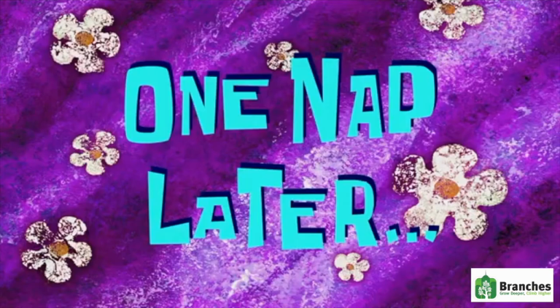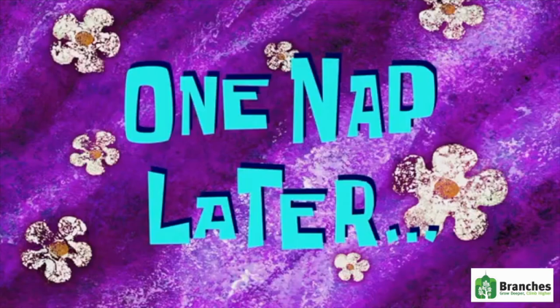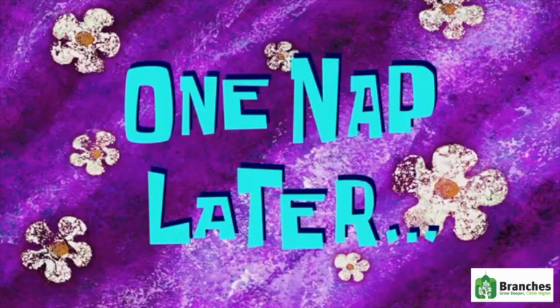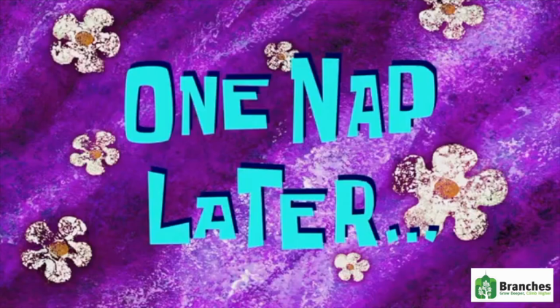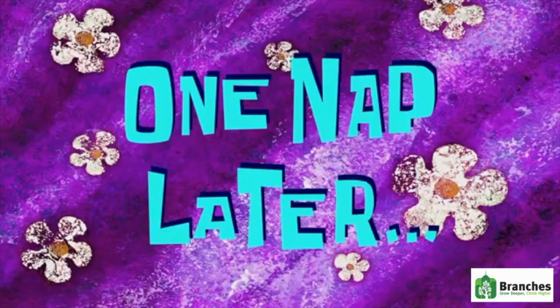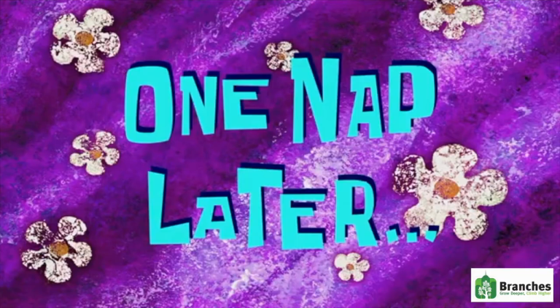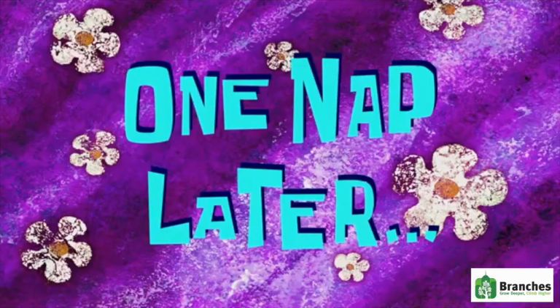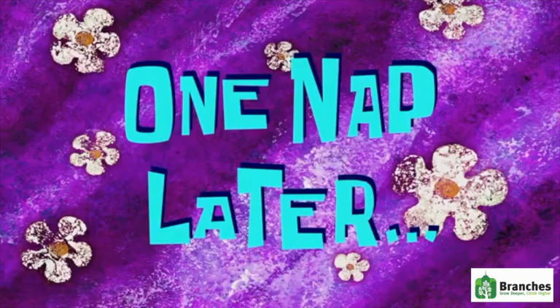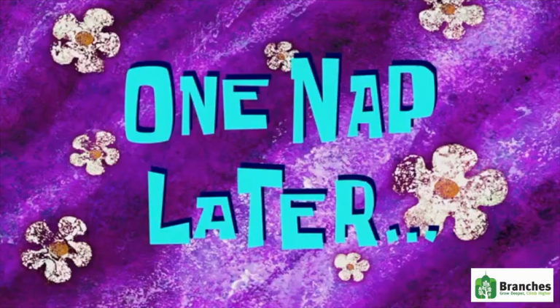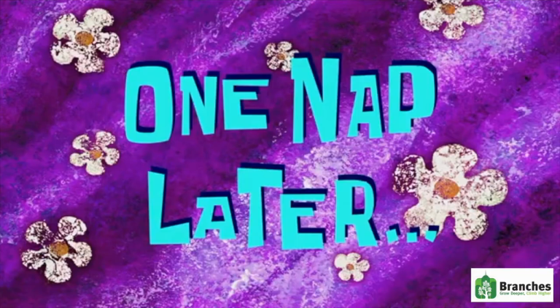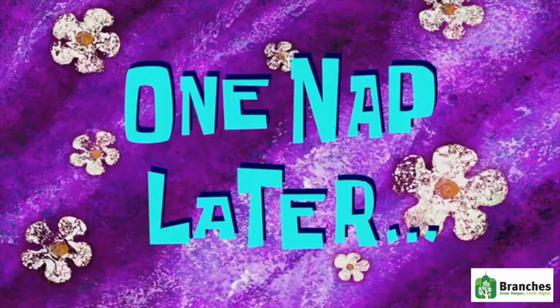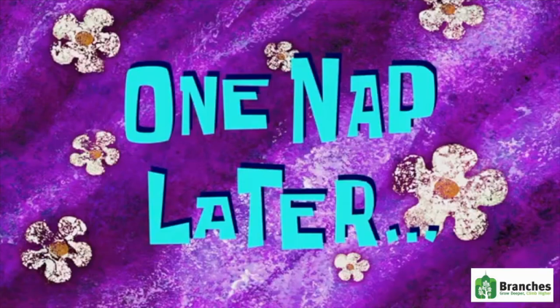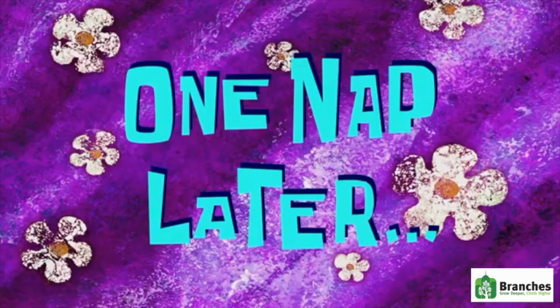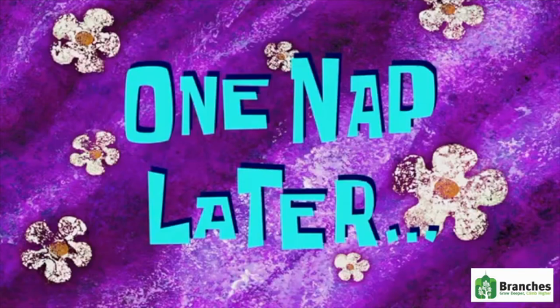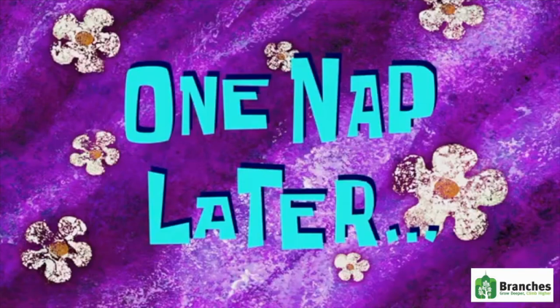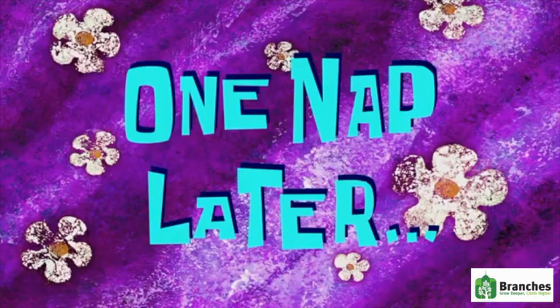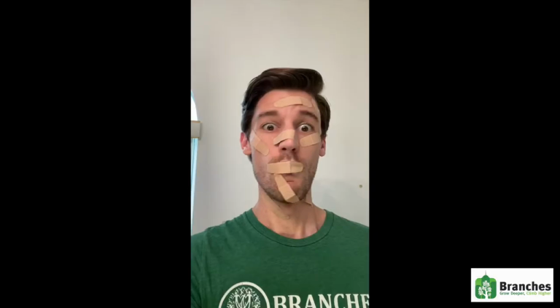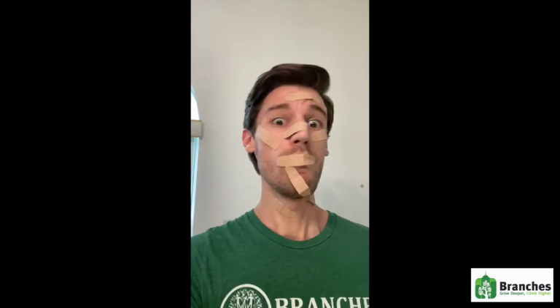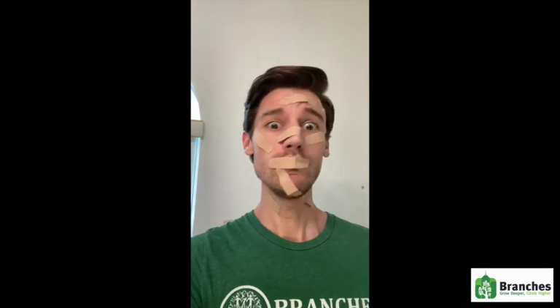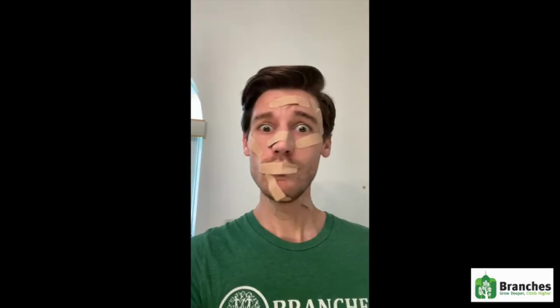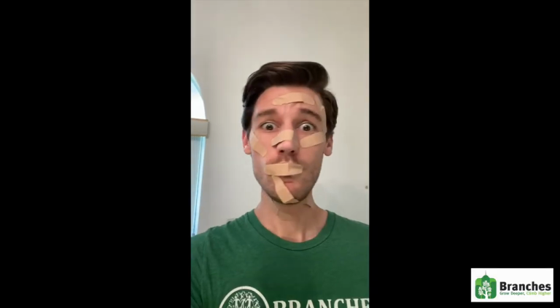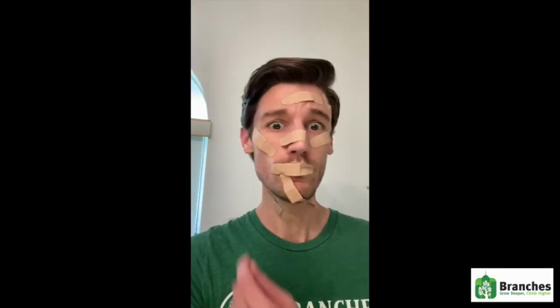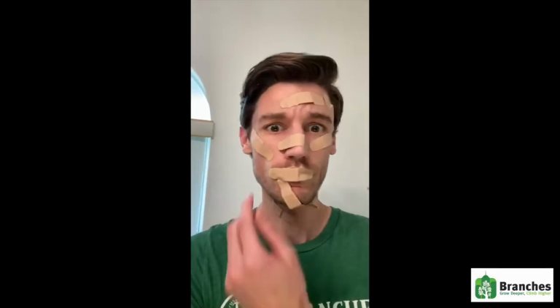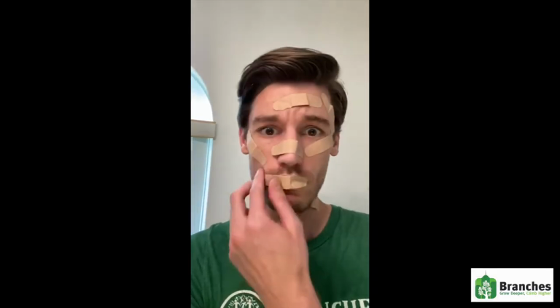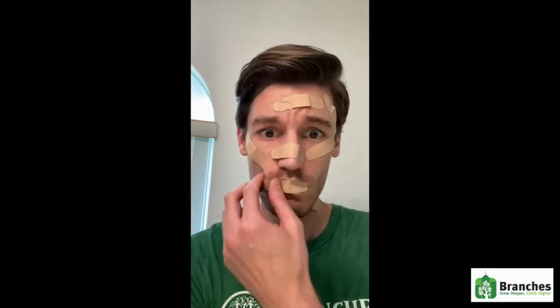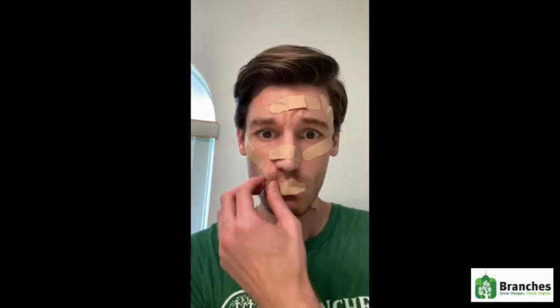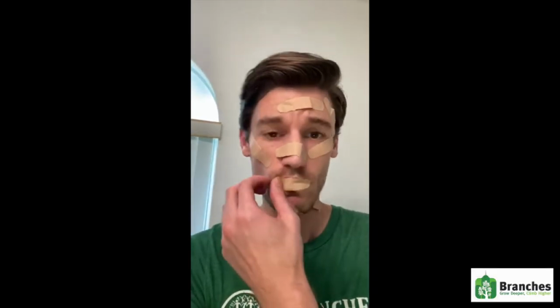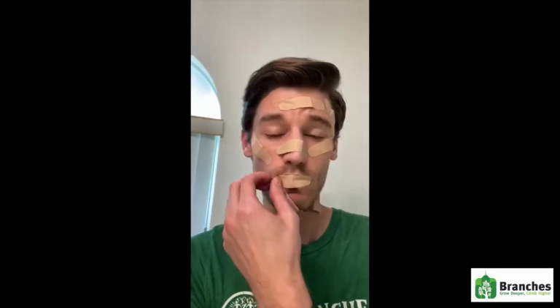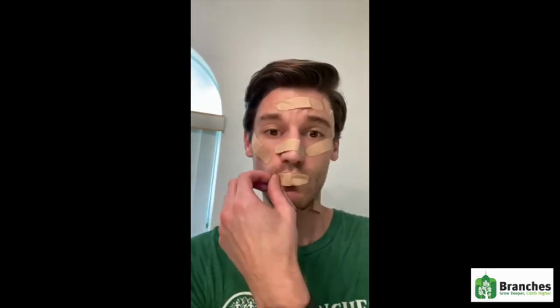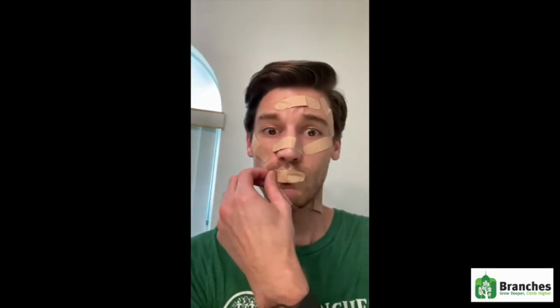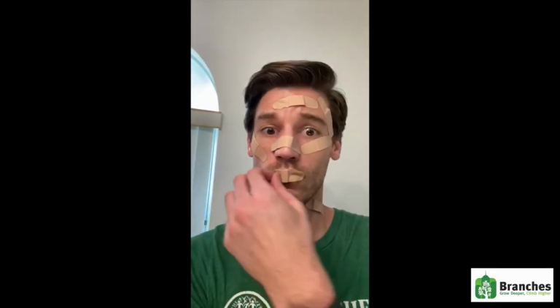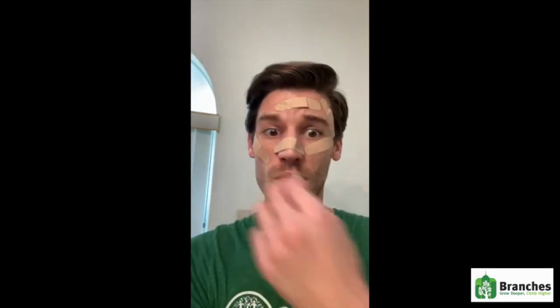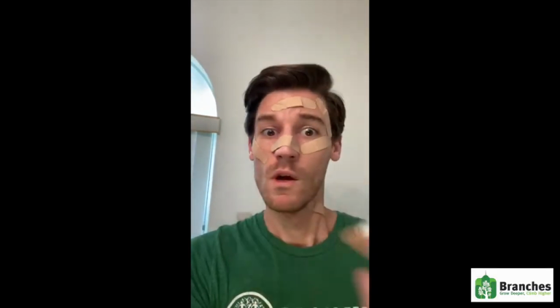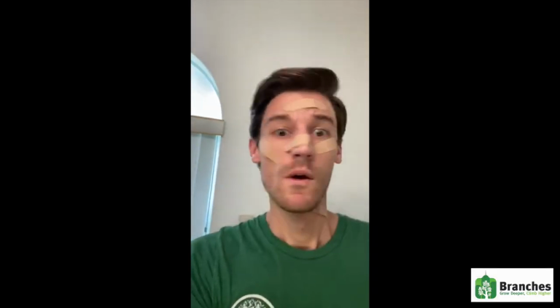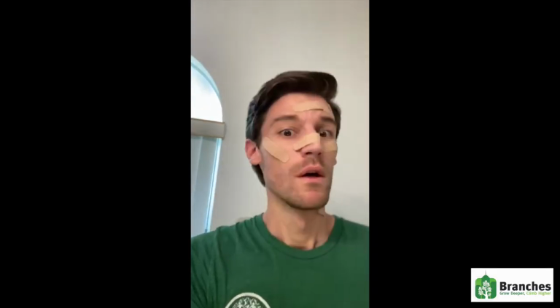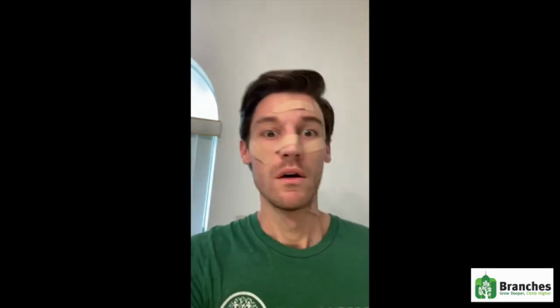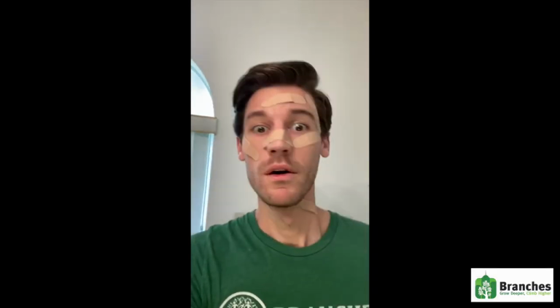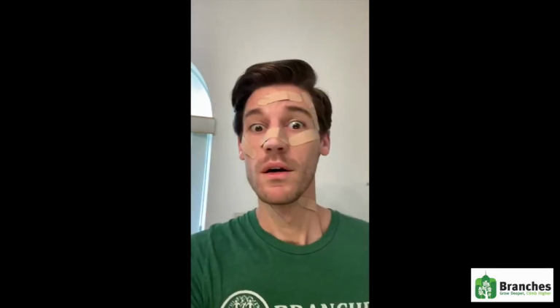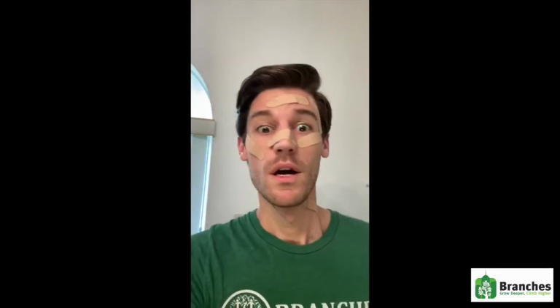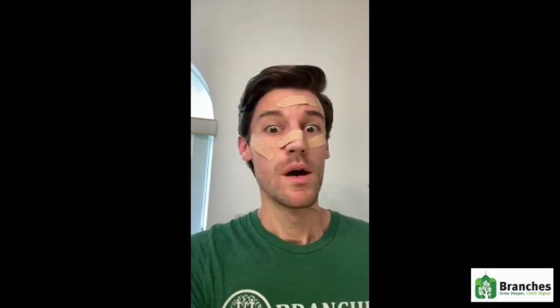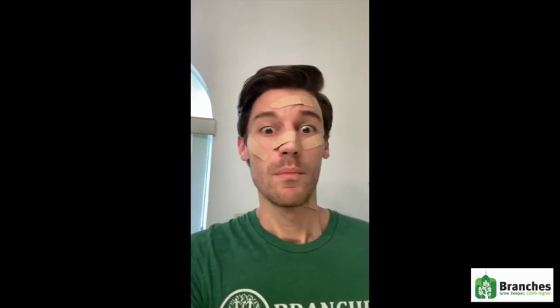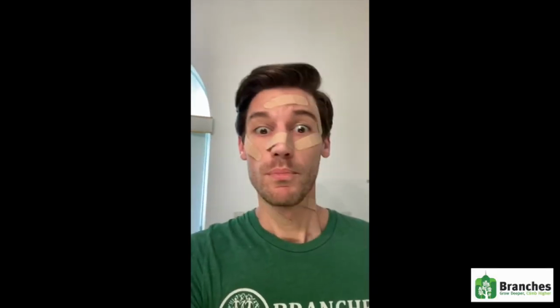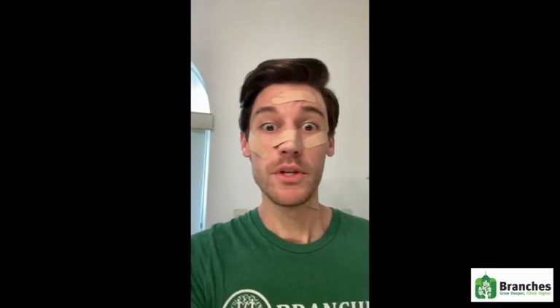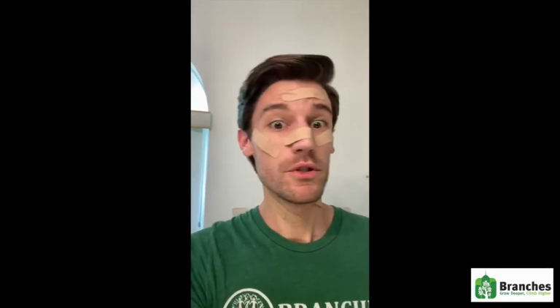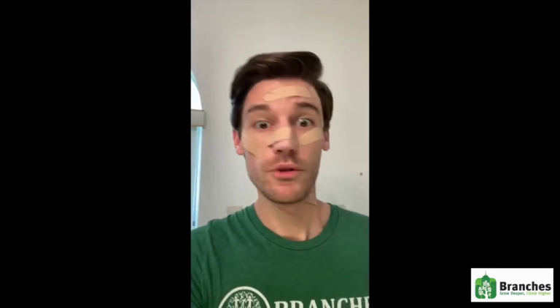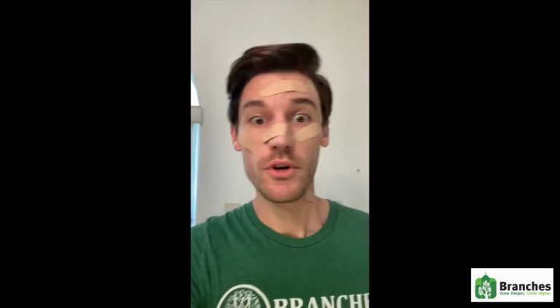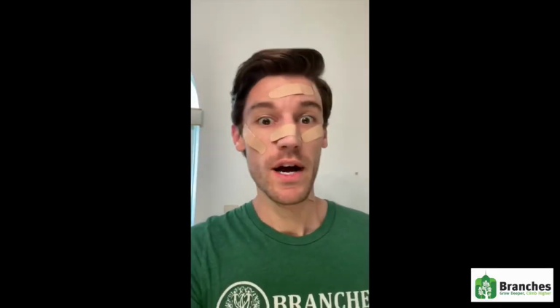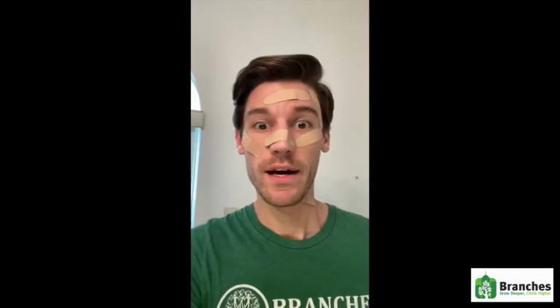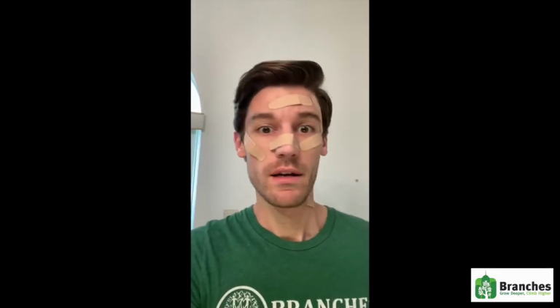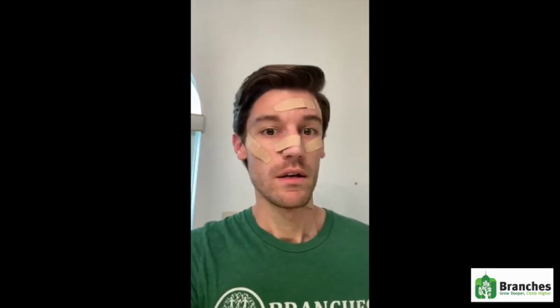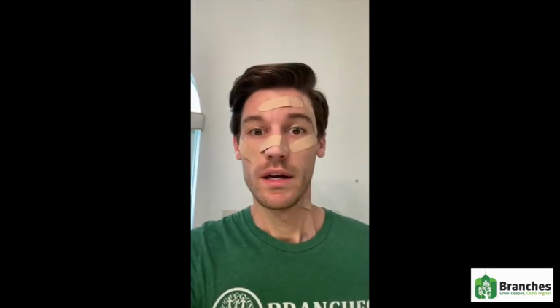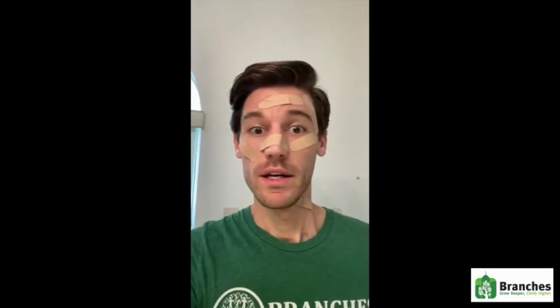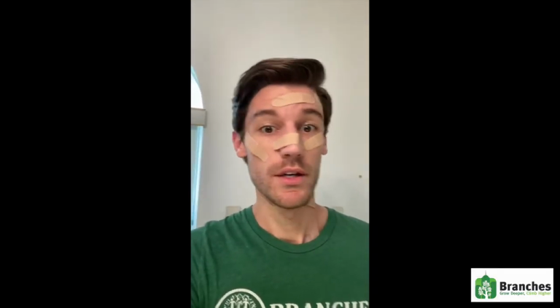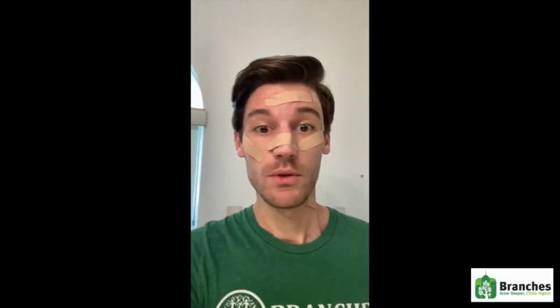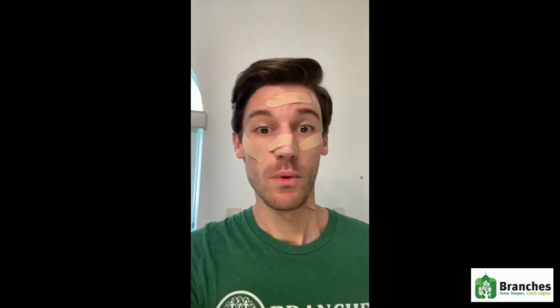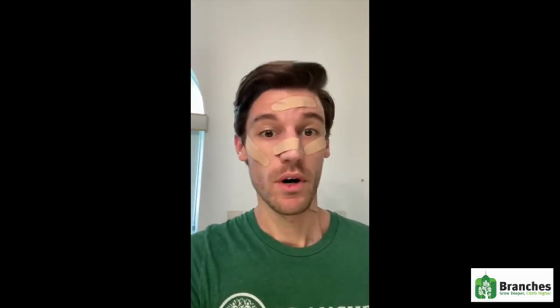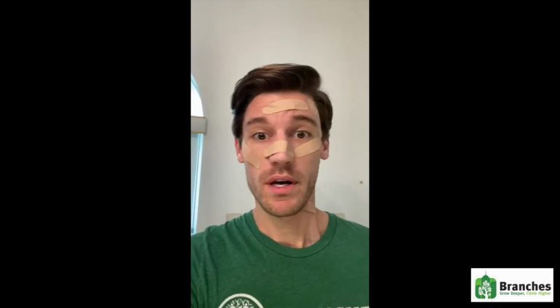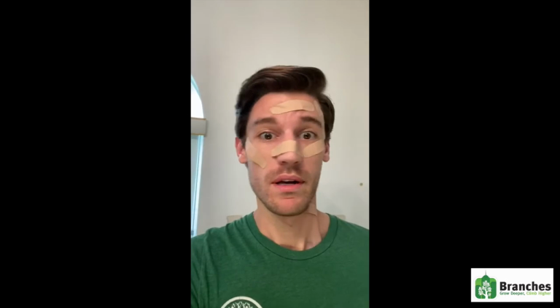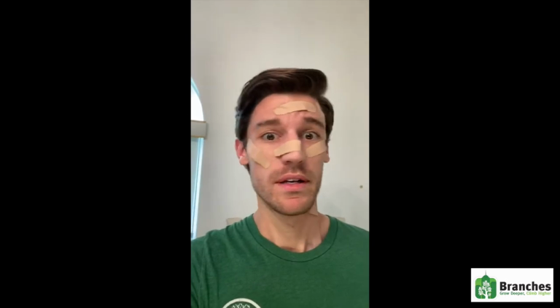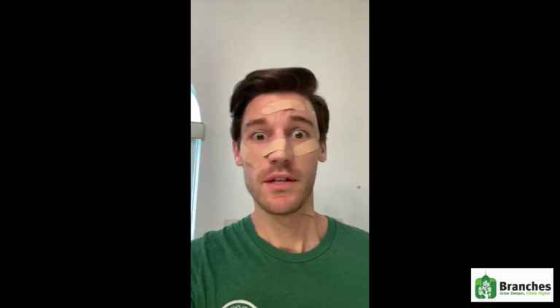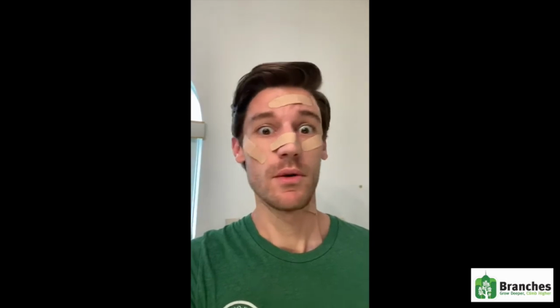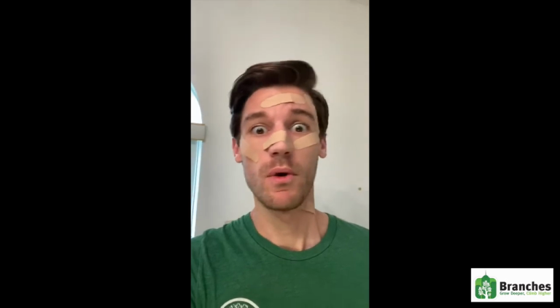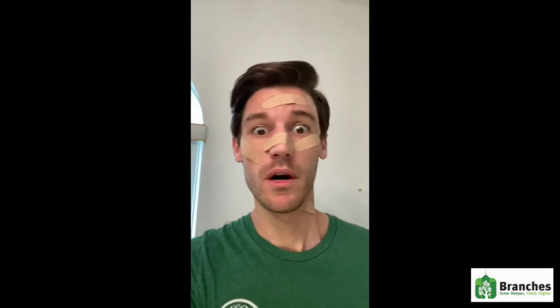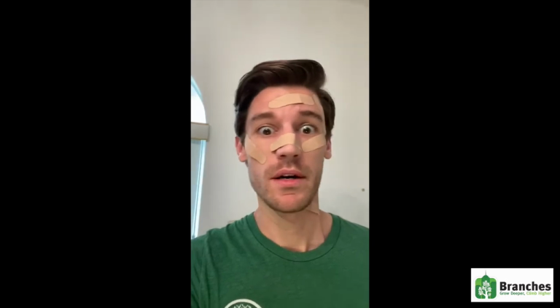One nap later... Please don't try it. It doesn't work.